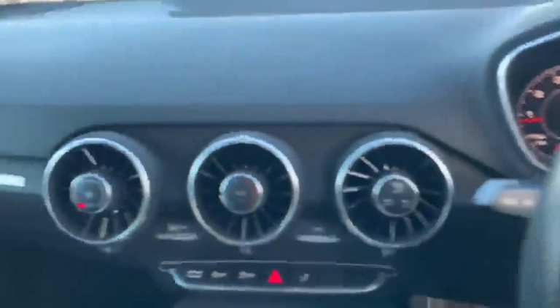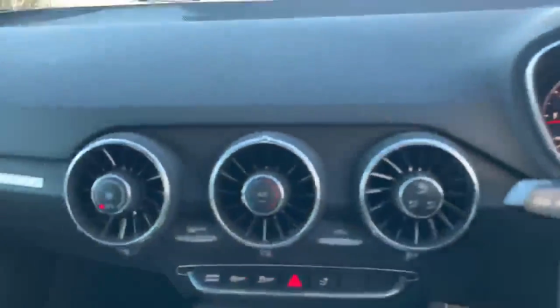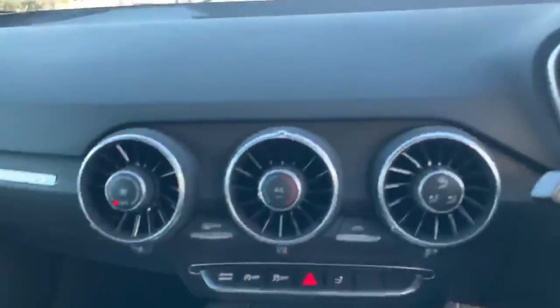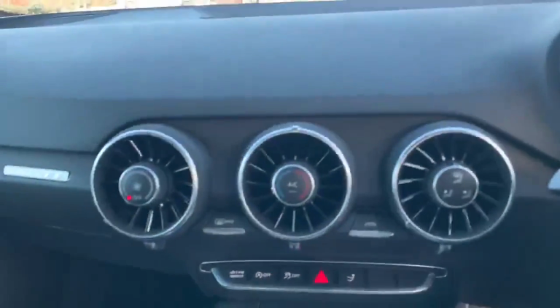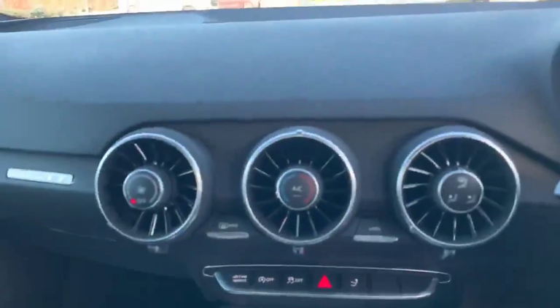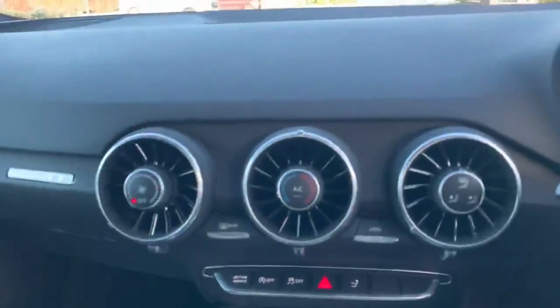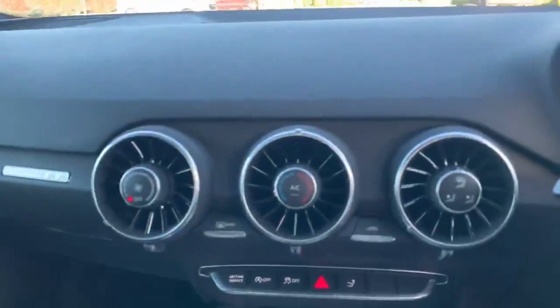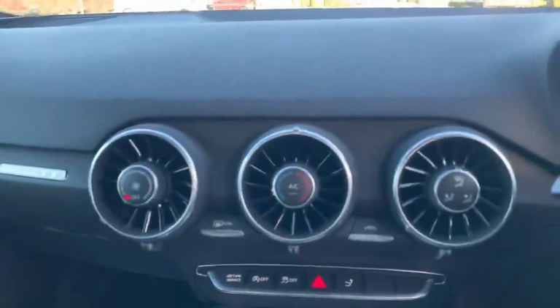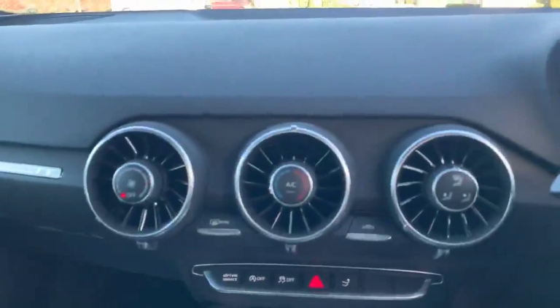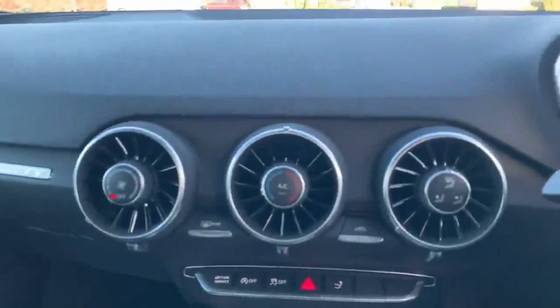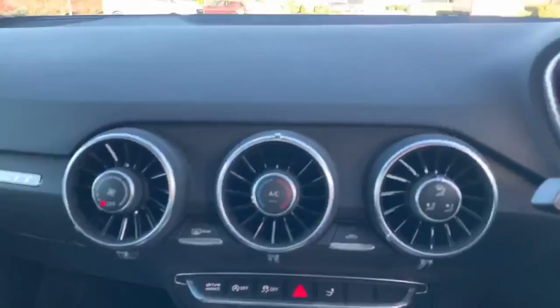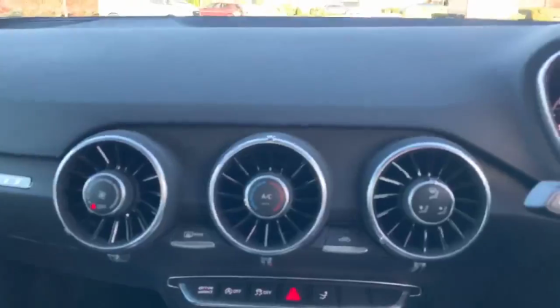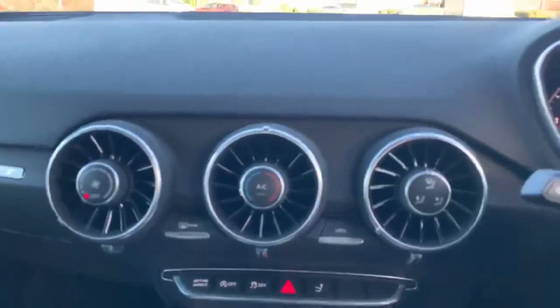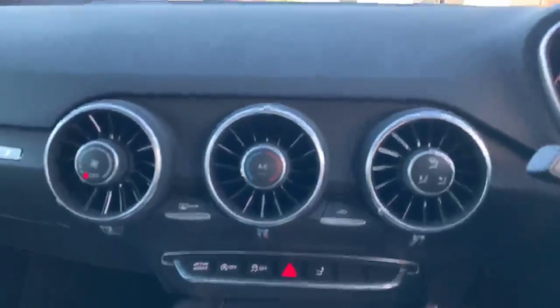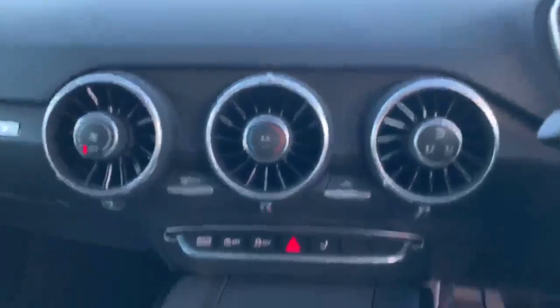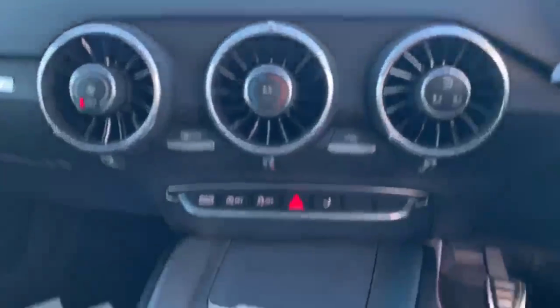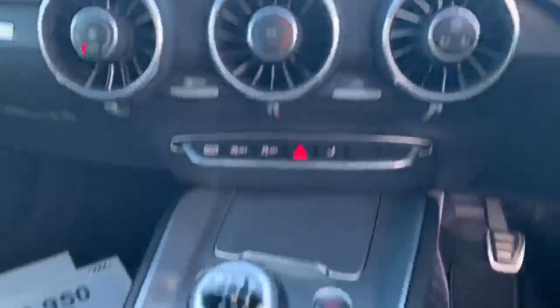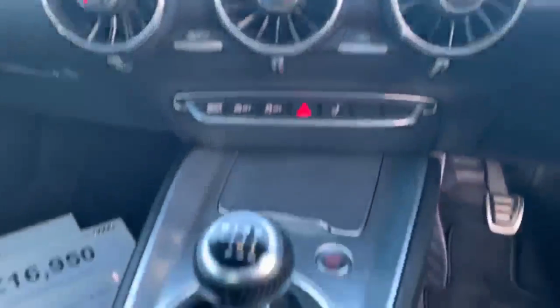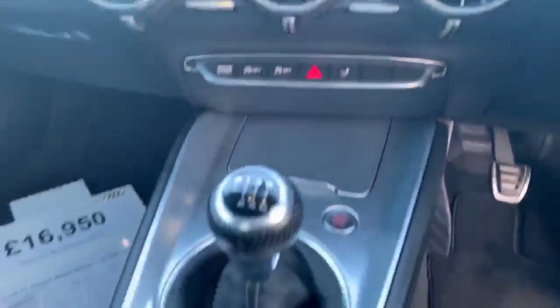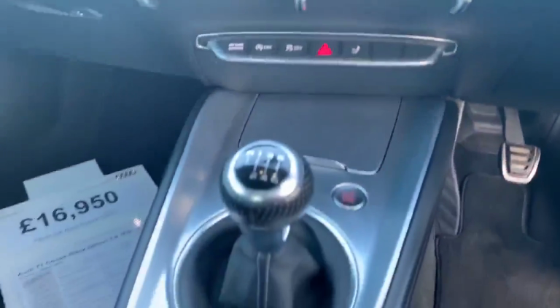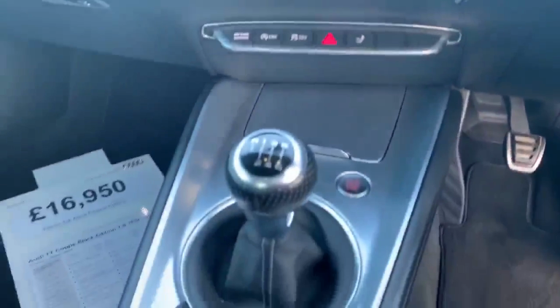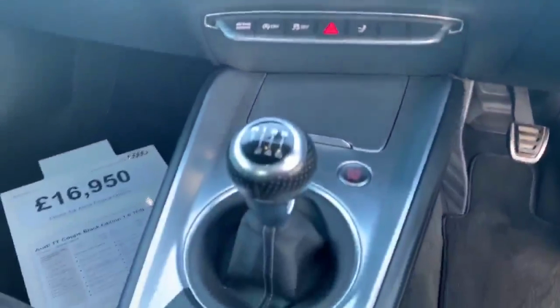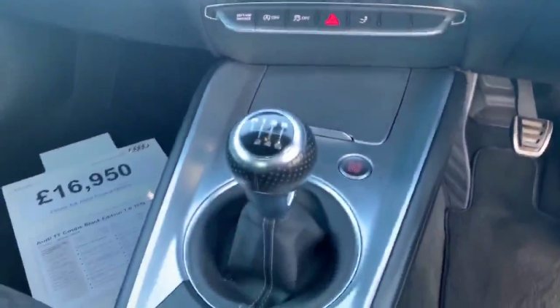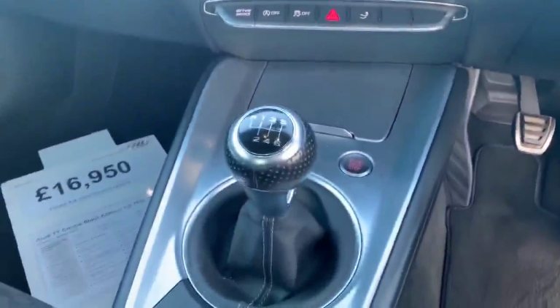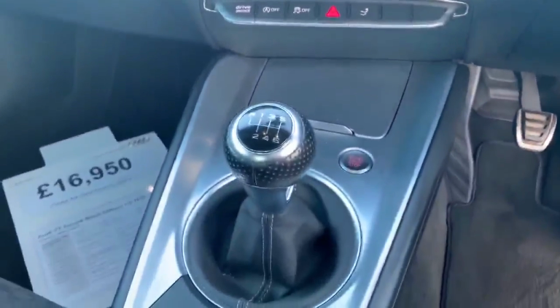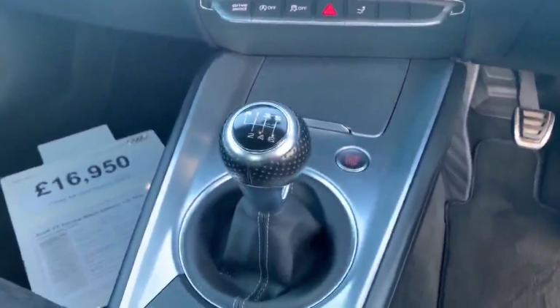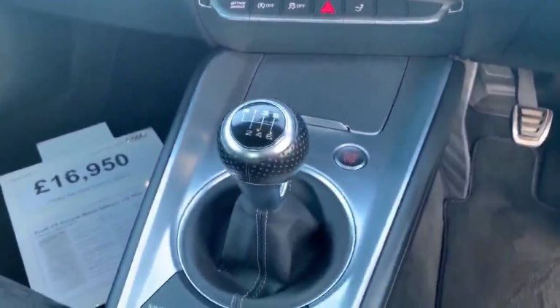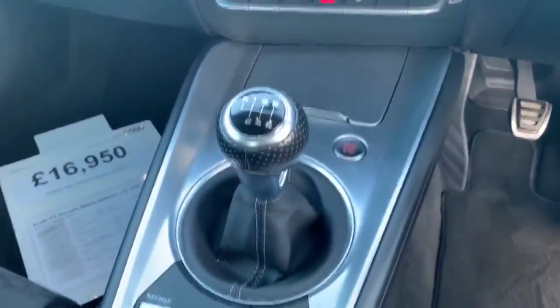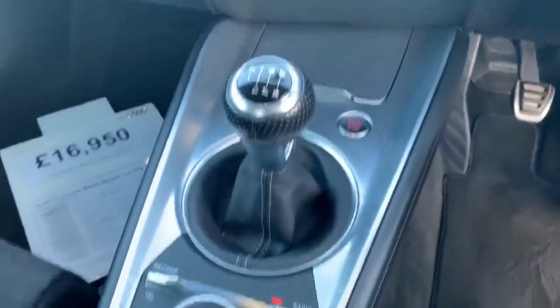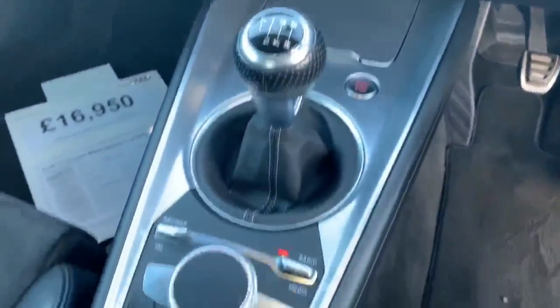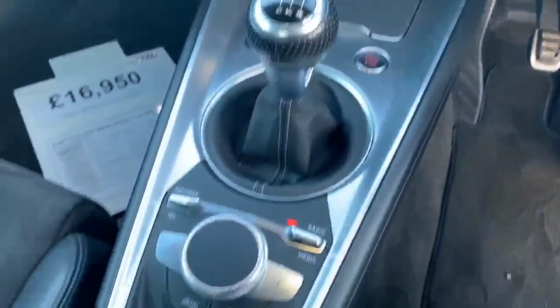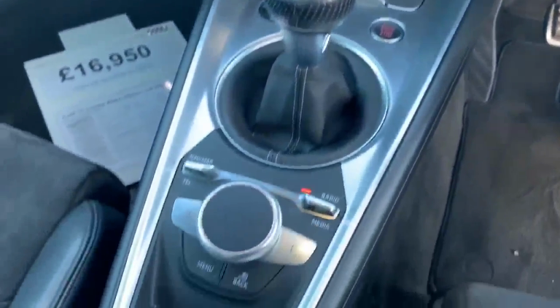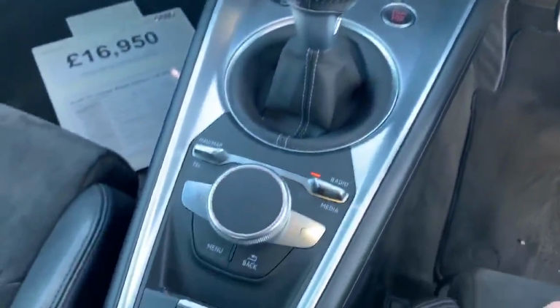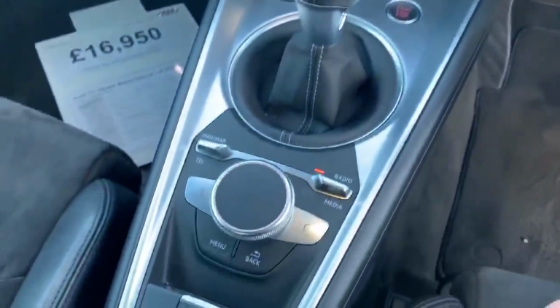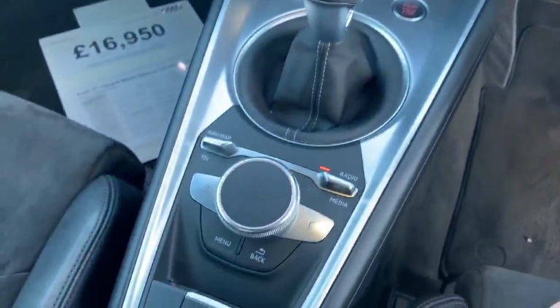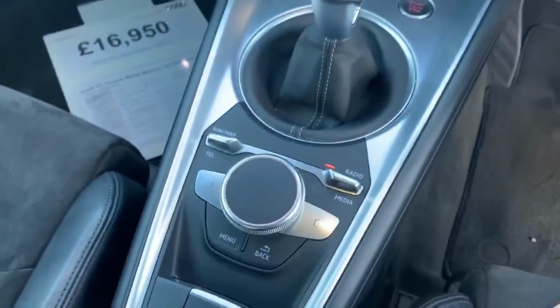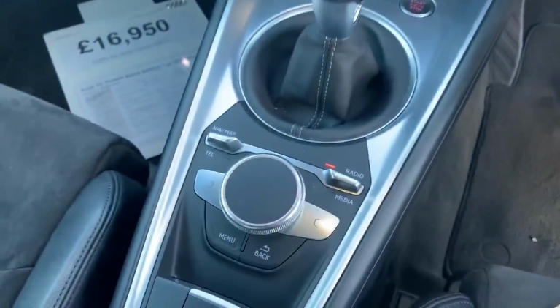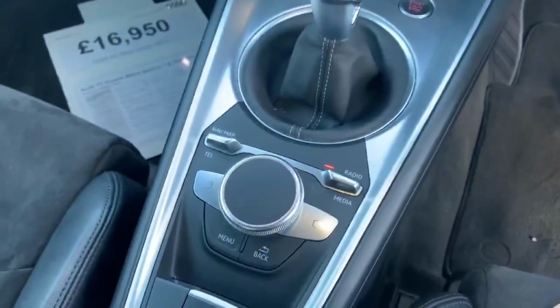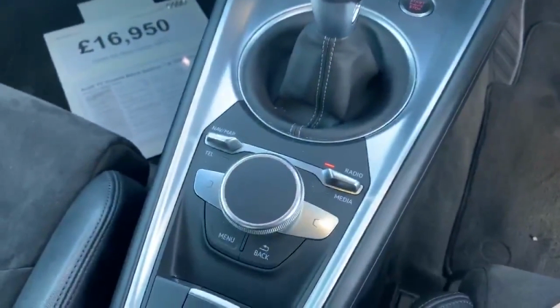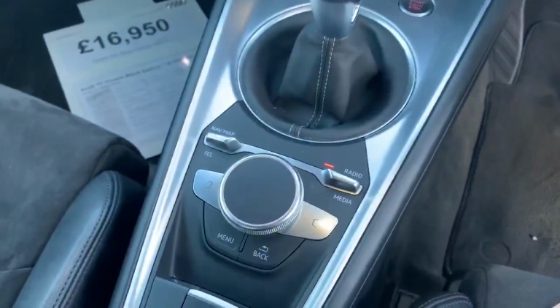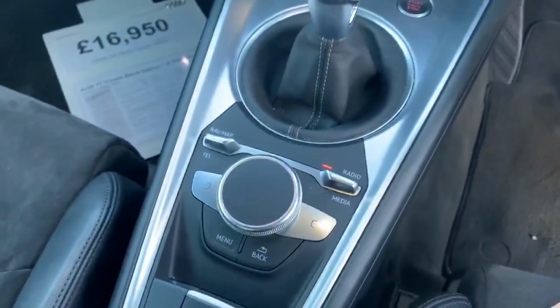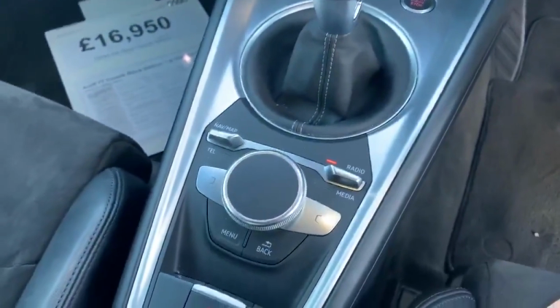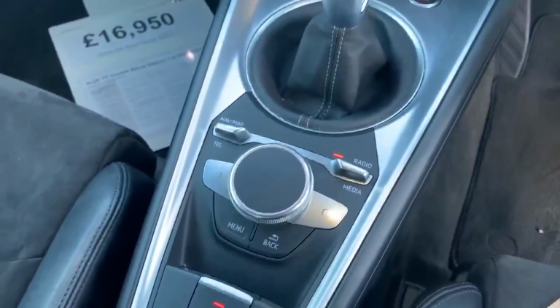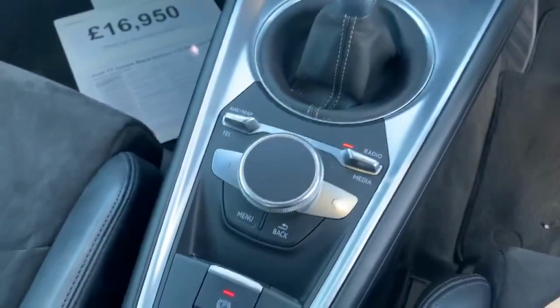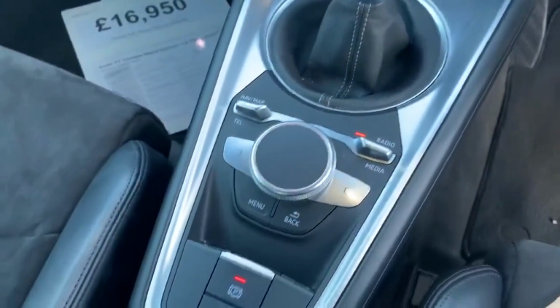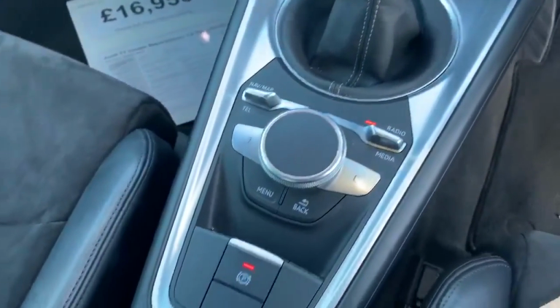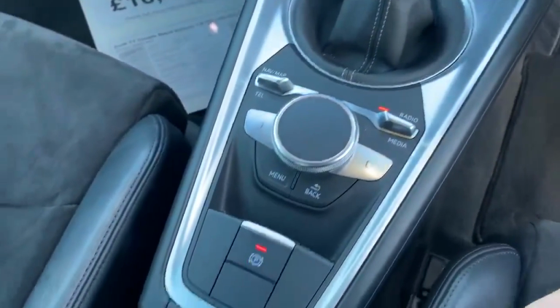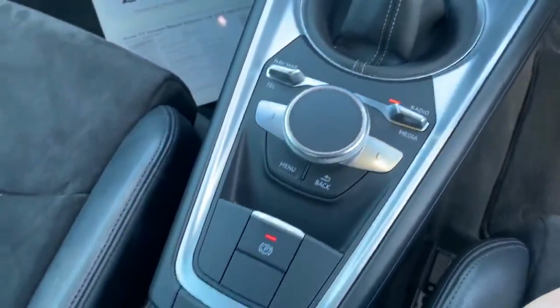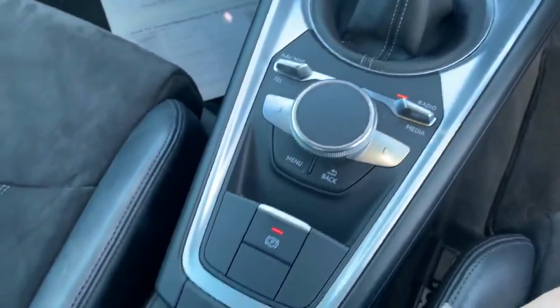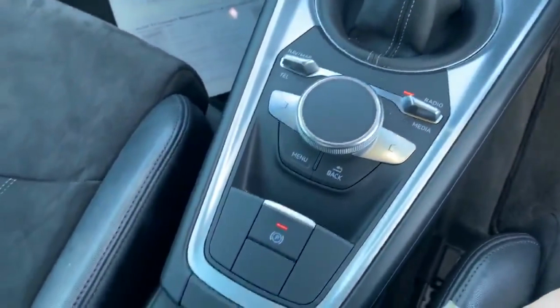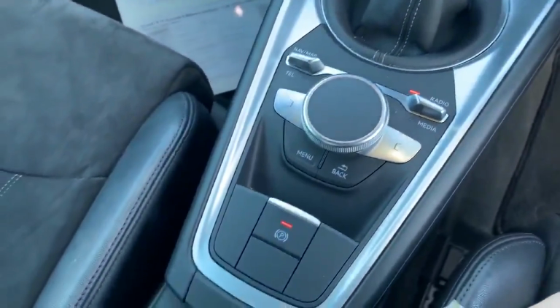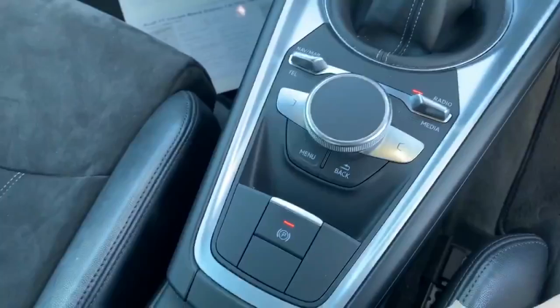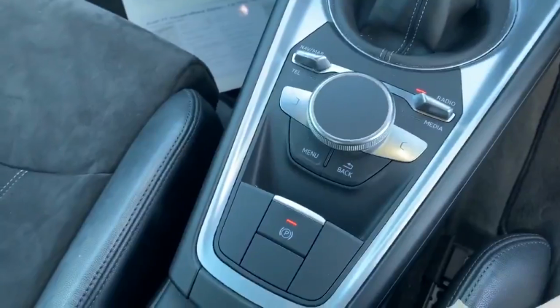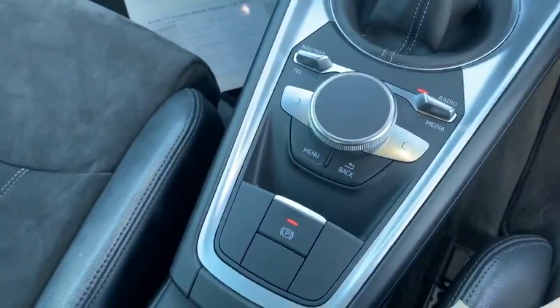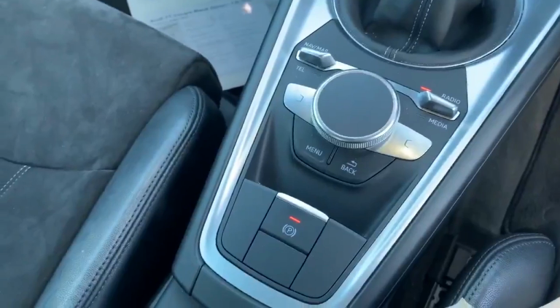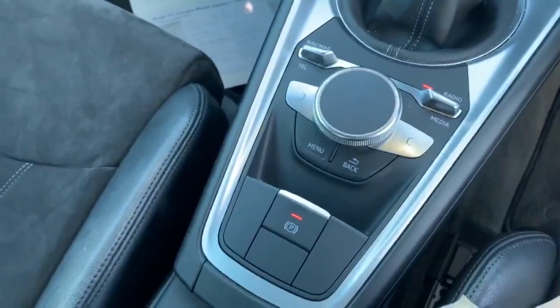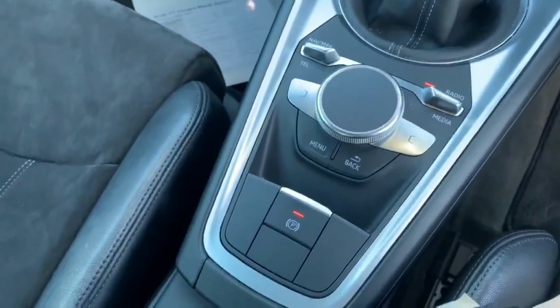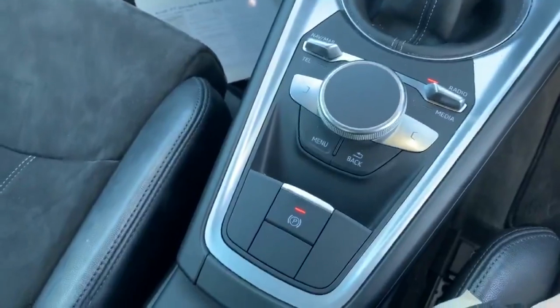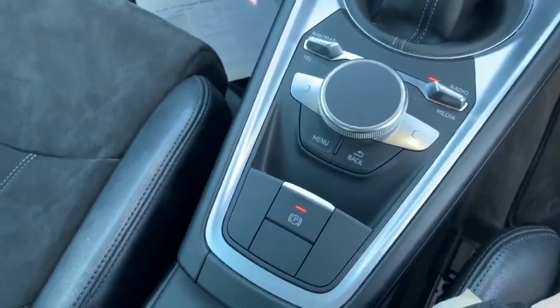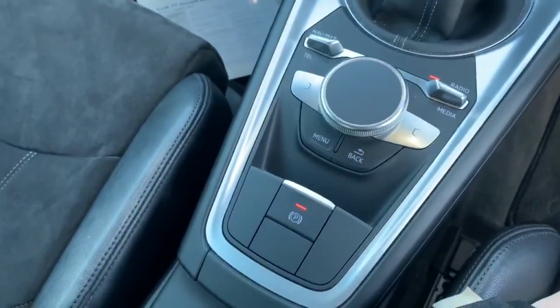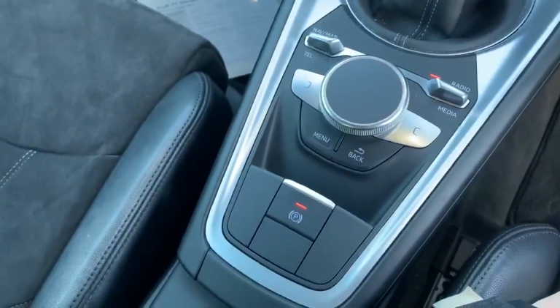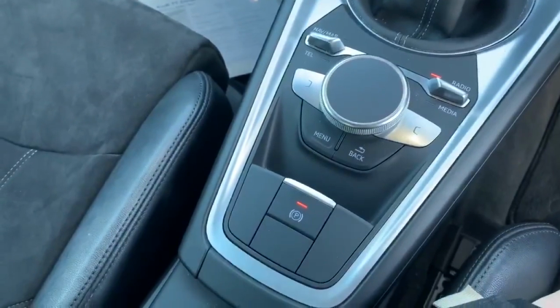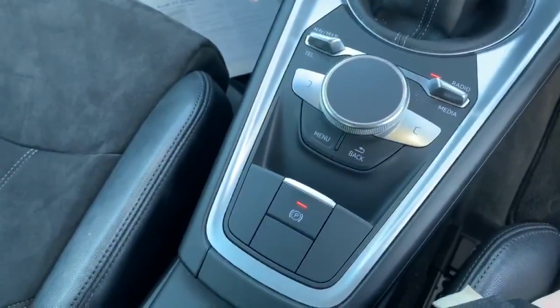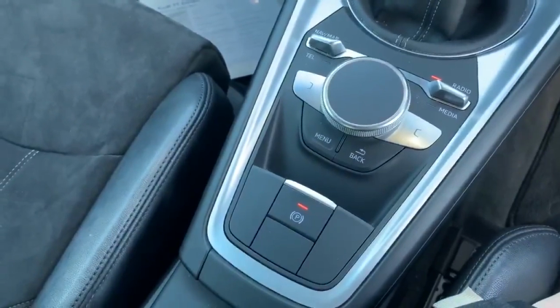Here we have the climate controls. We have the manual gearbox, the MMI controller, and the electronic handbrake as well.